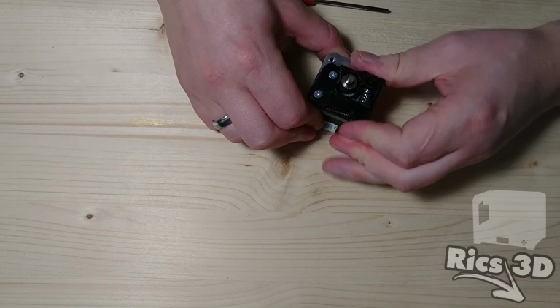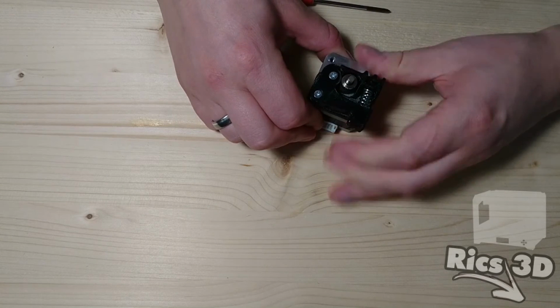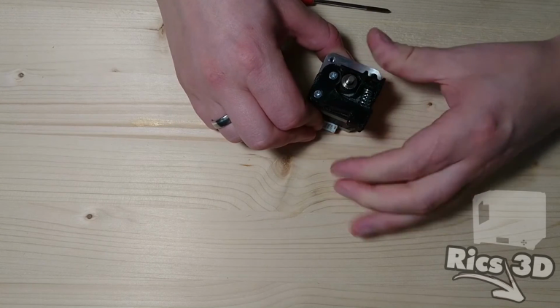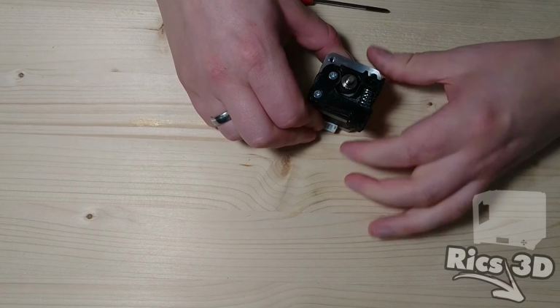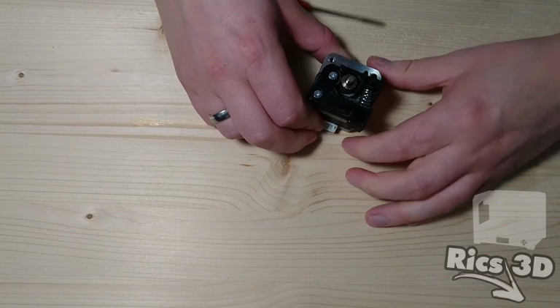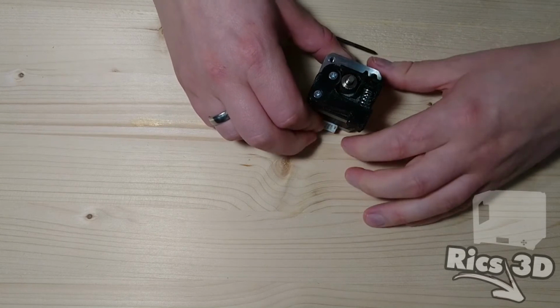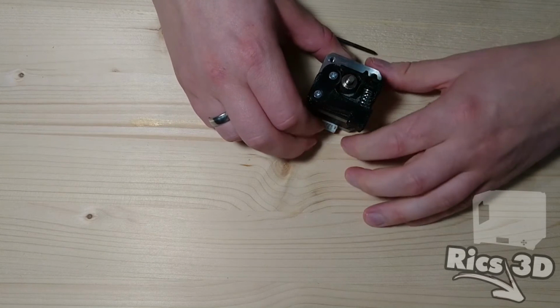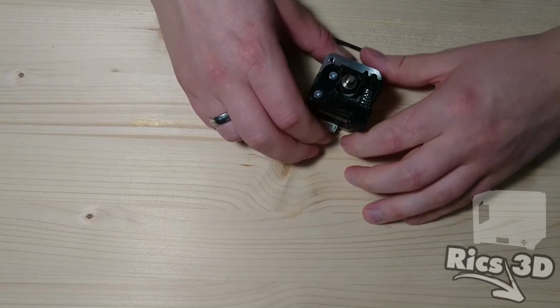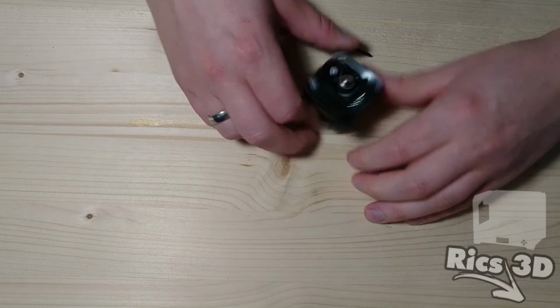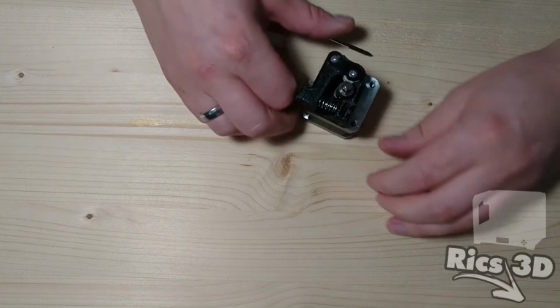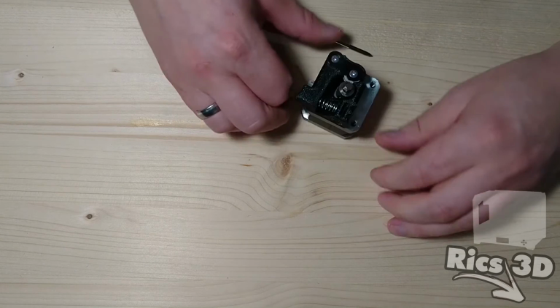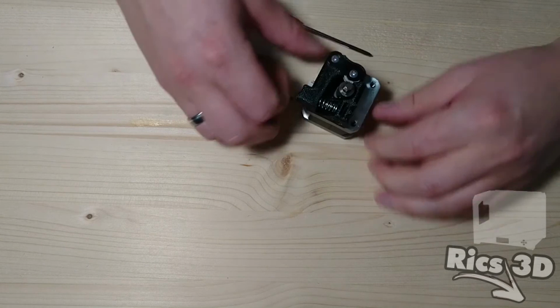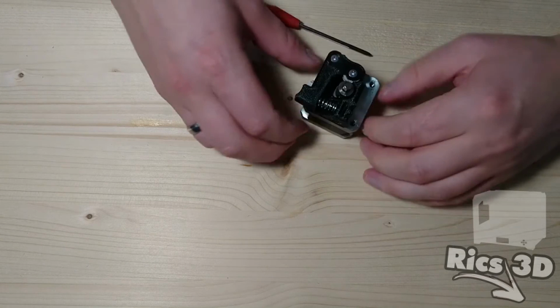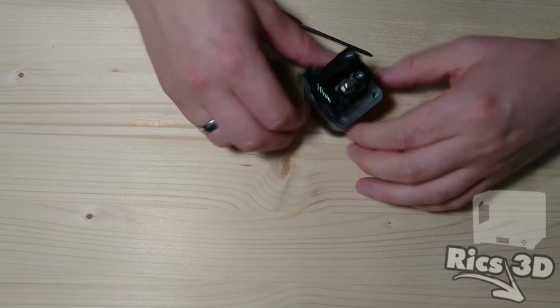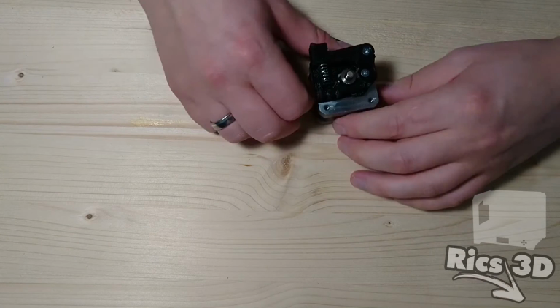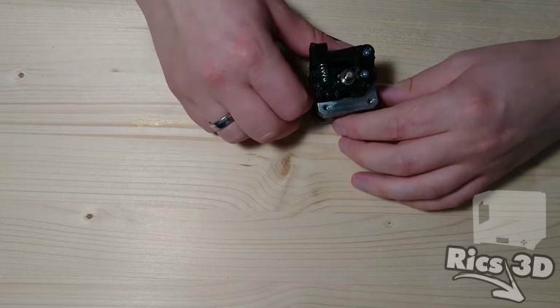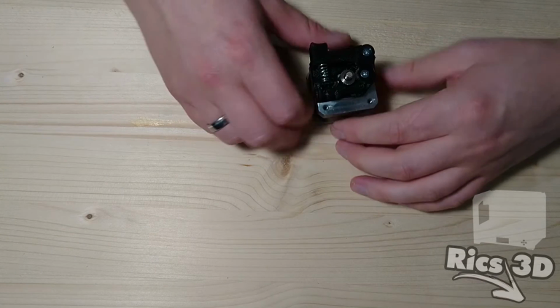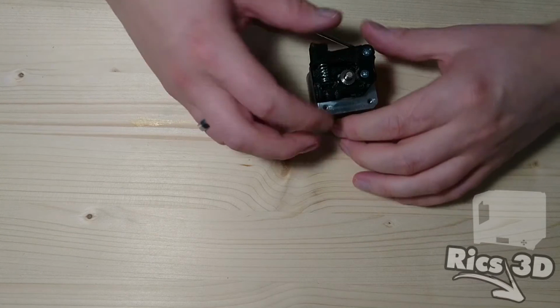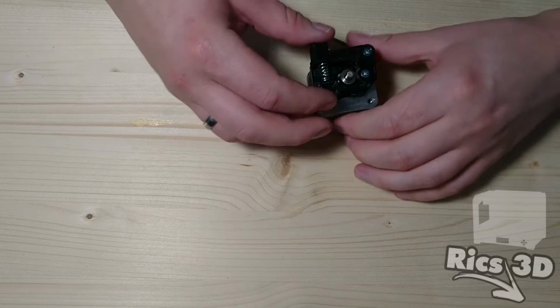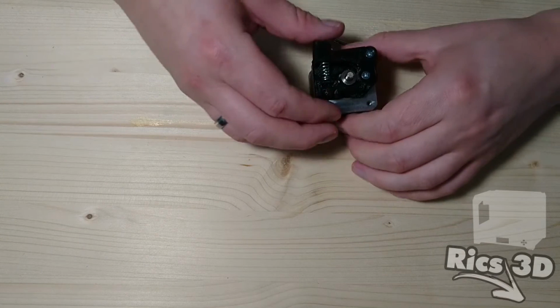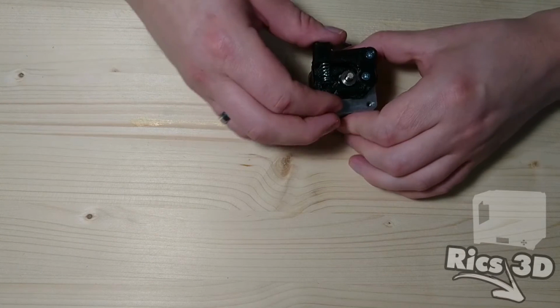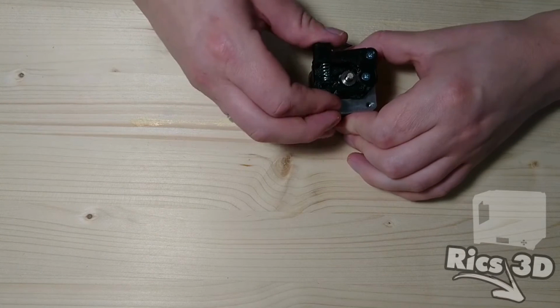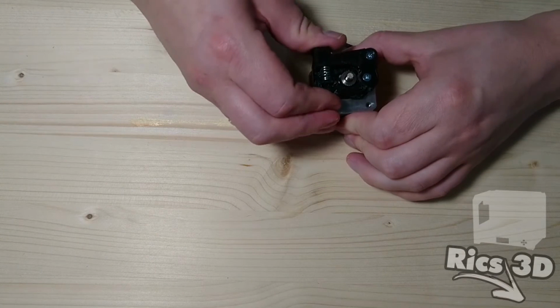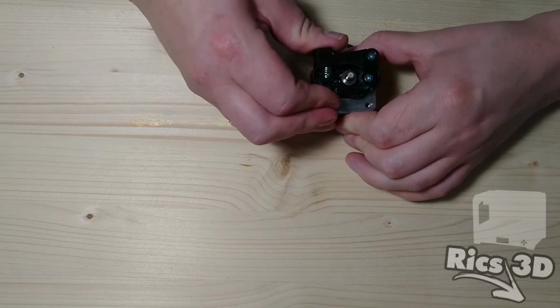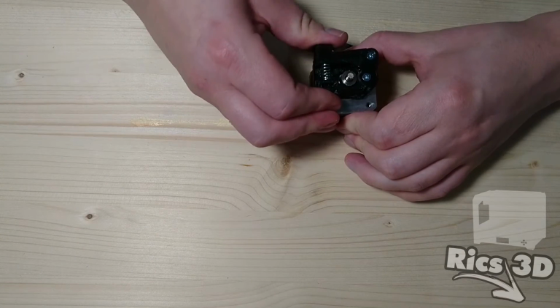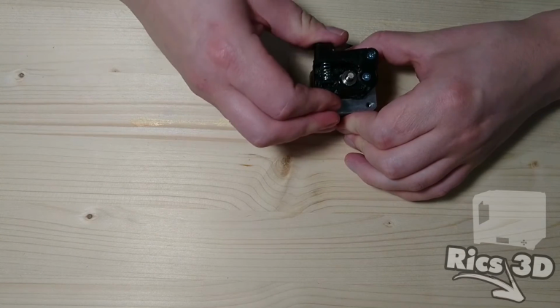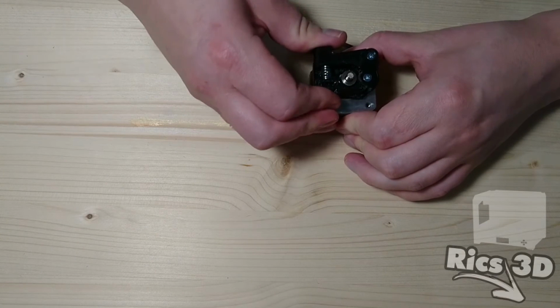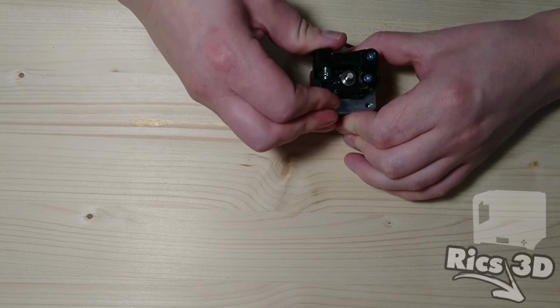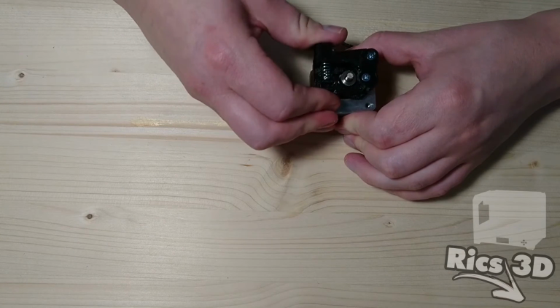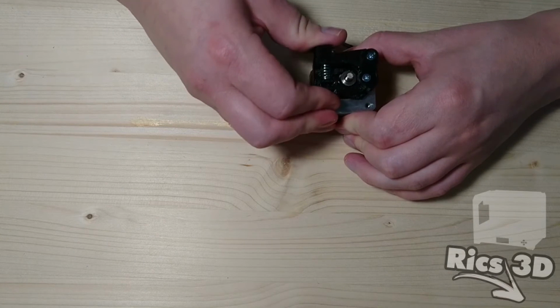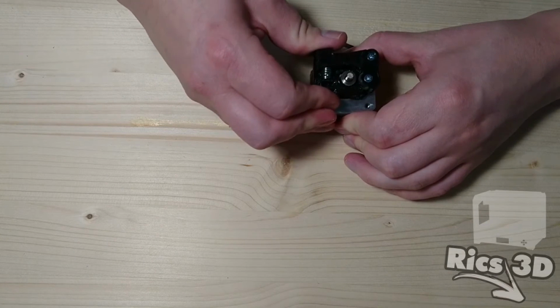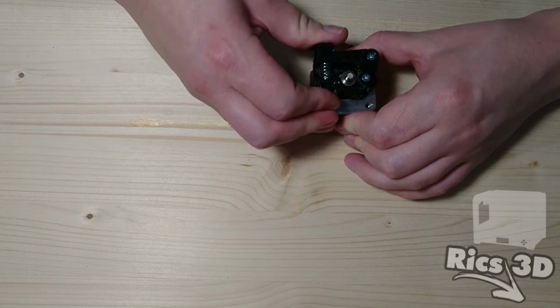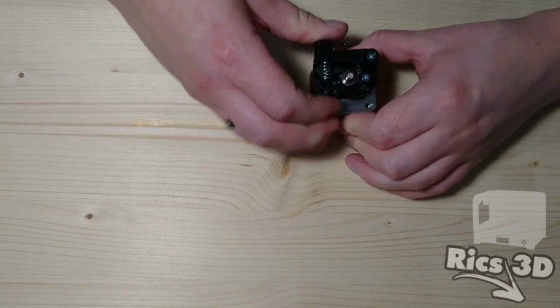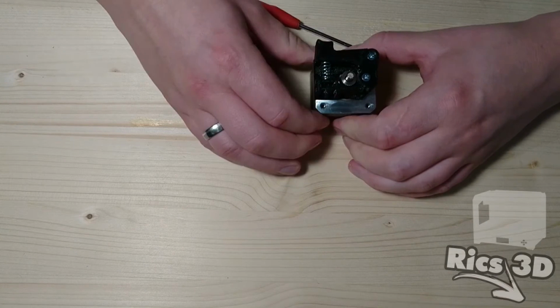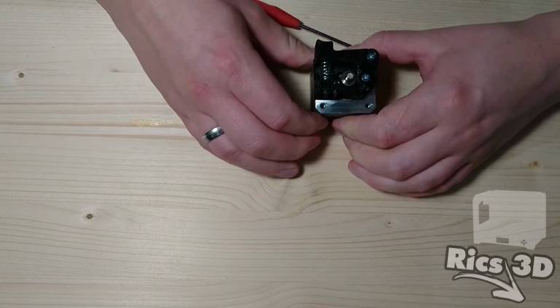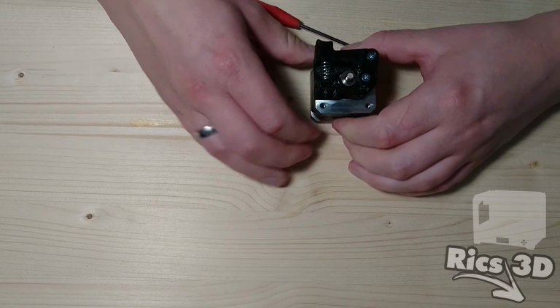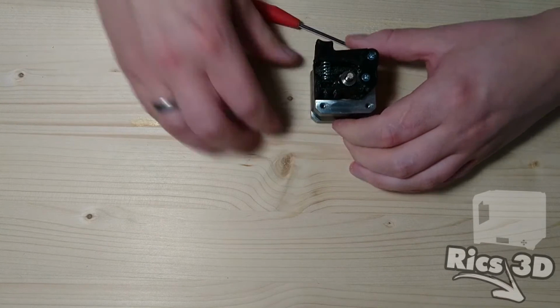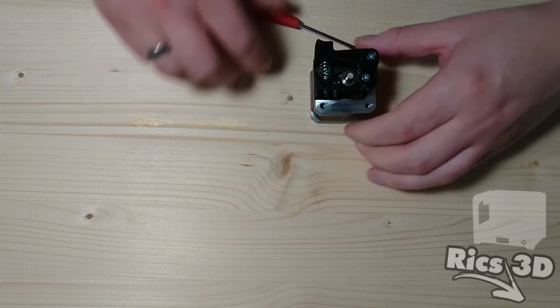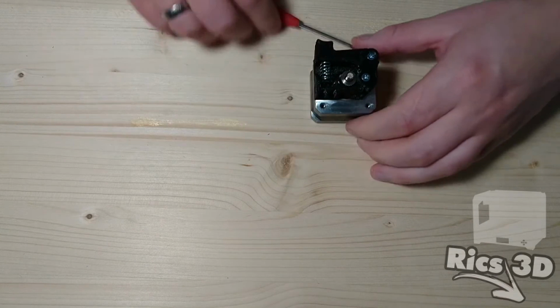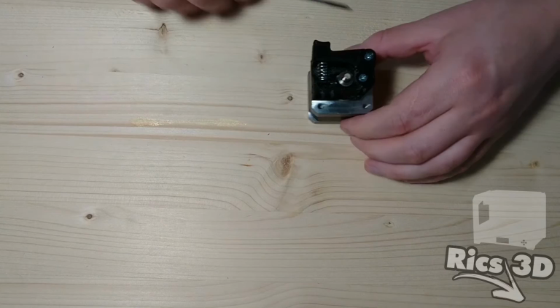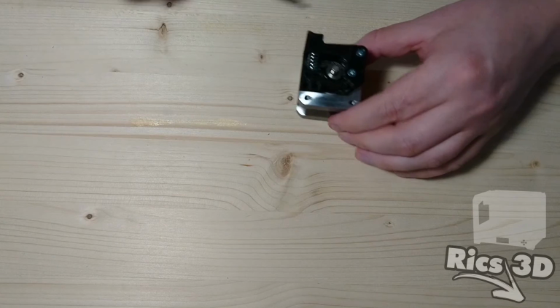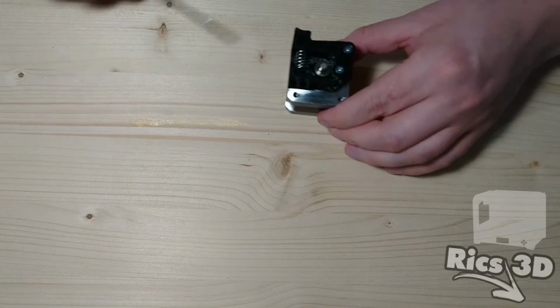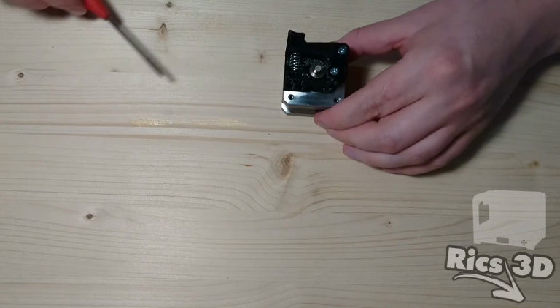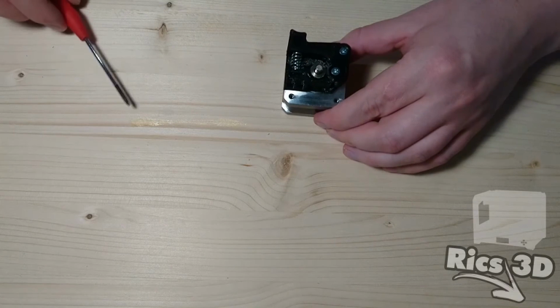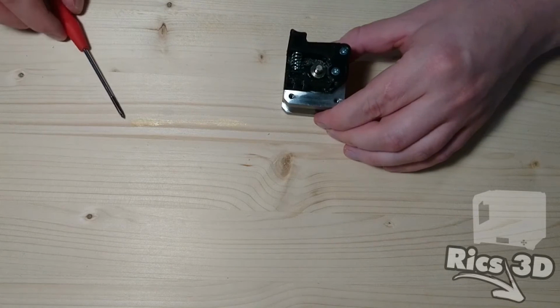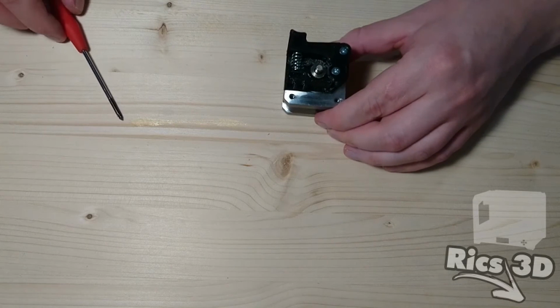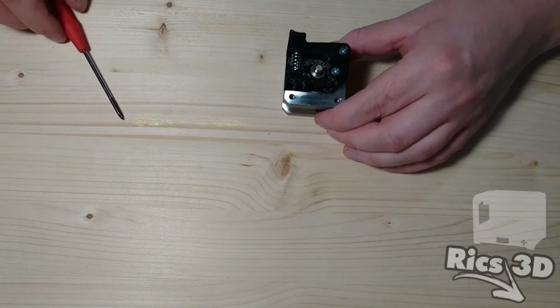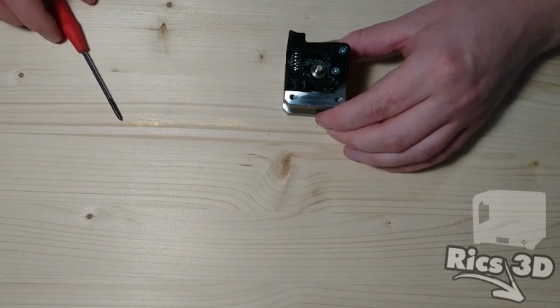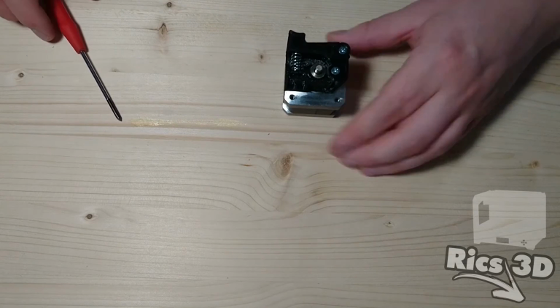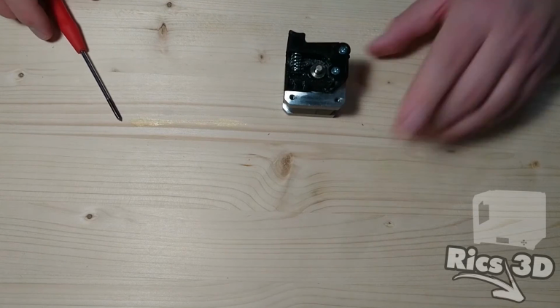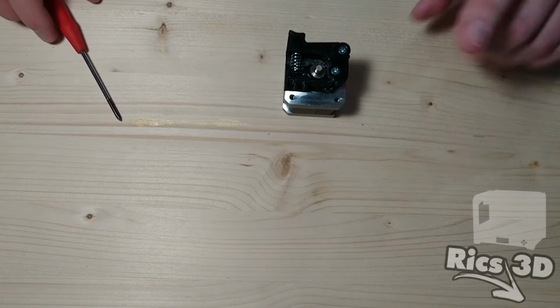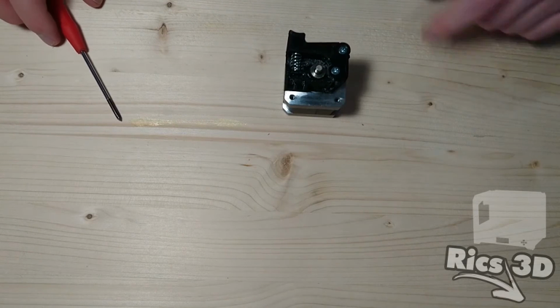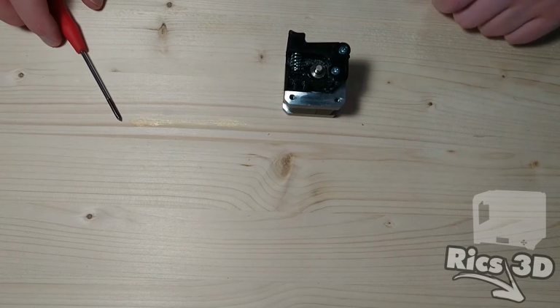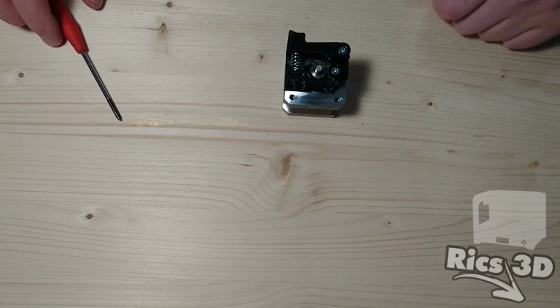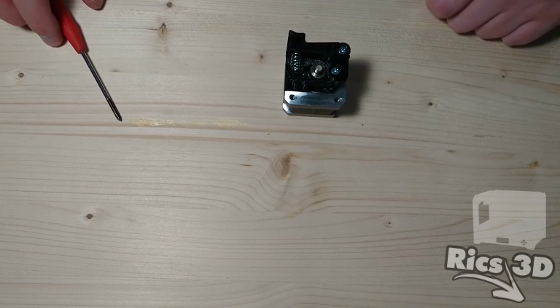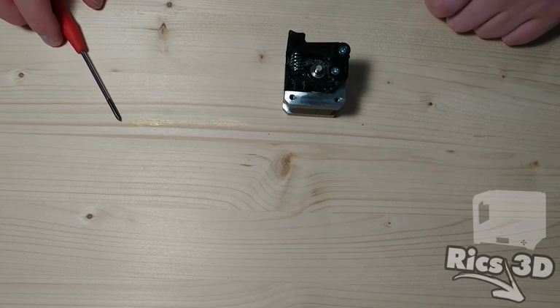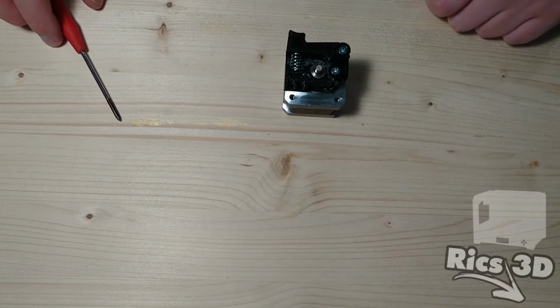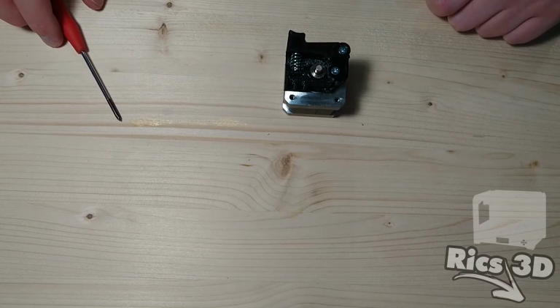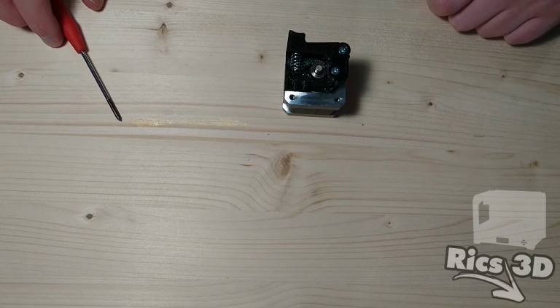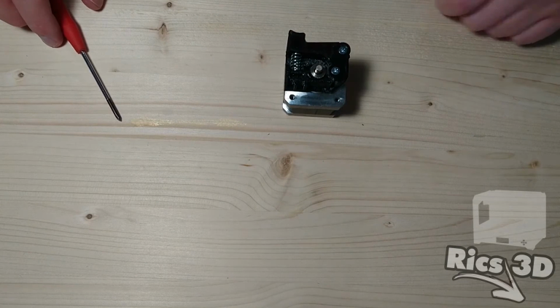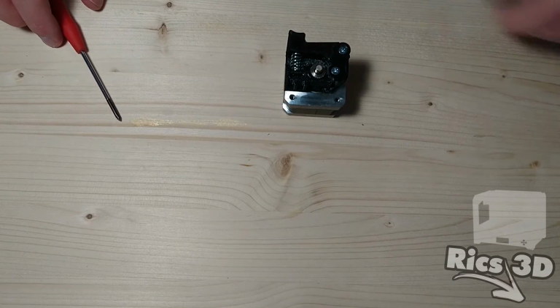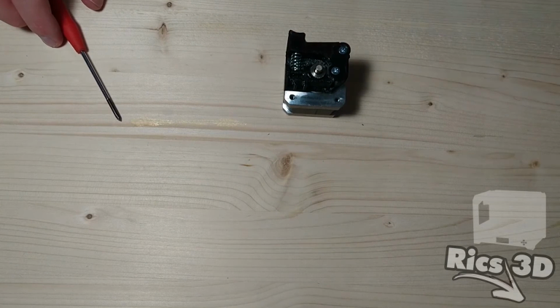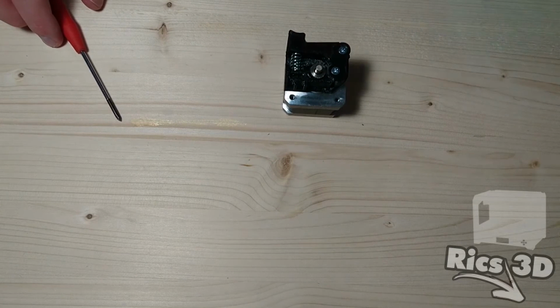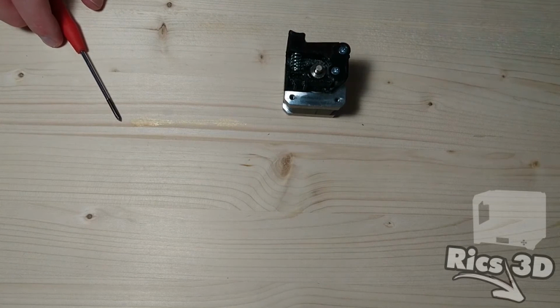Somit wäre der Extrudermotor fertig. Und den zweiten habe ich auch schon vorbereitet.